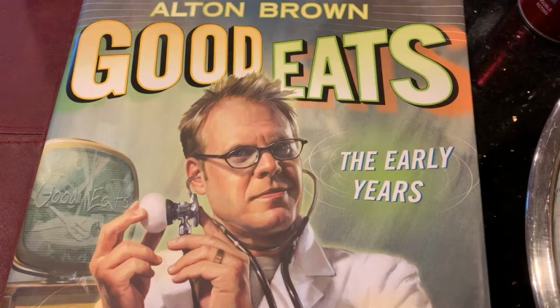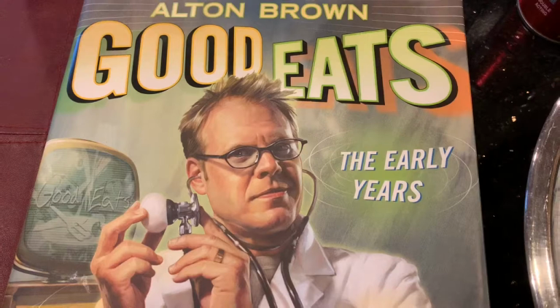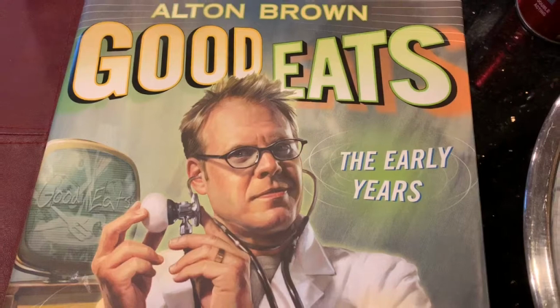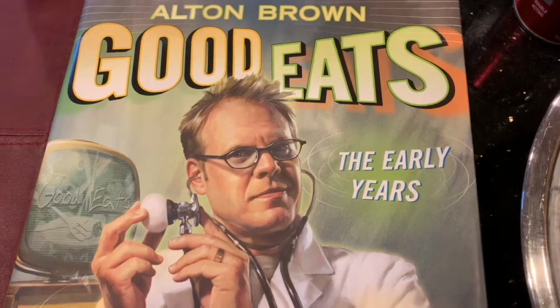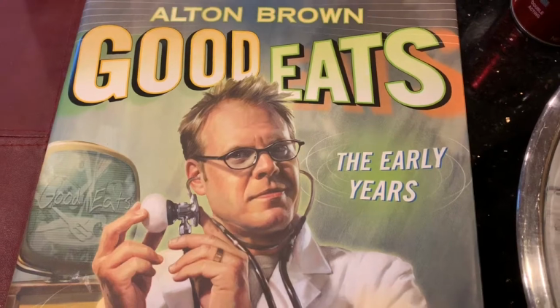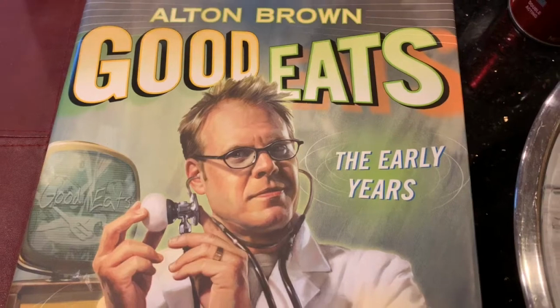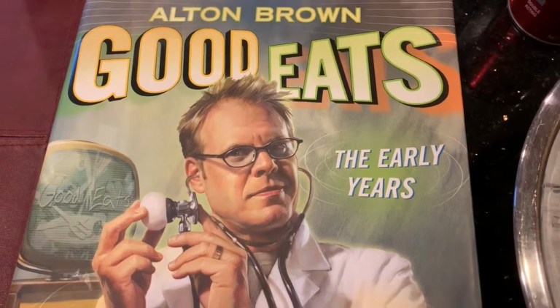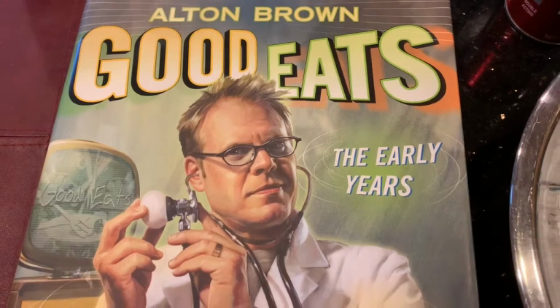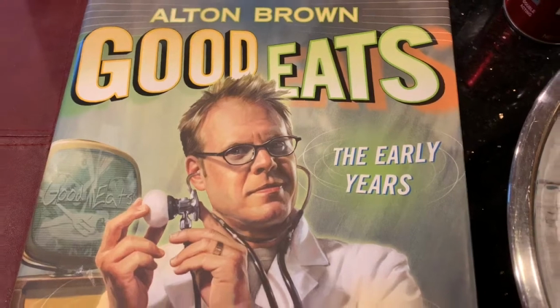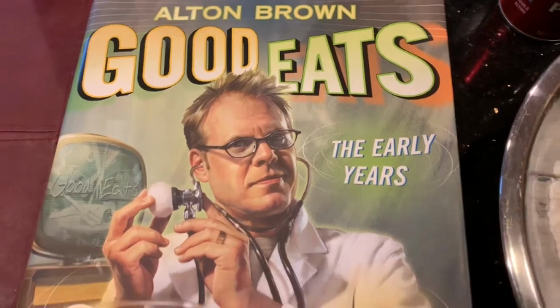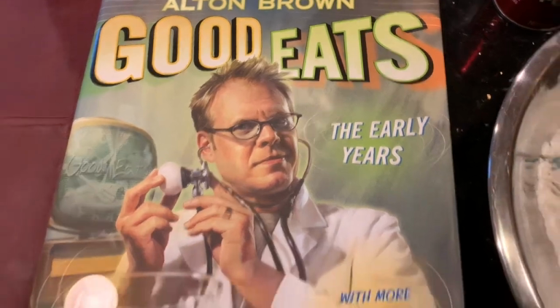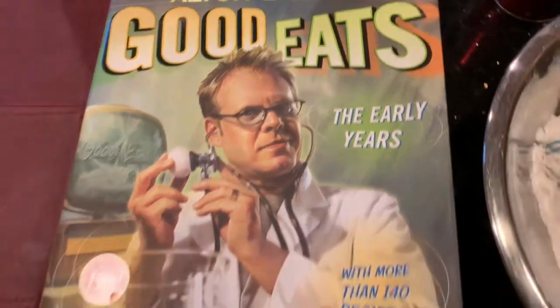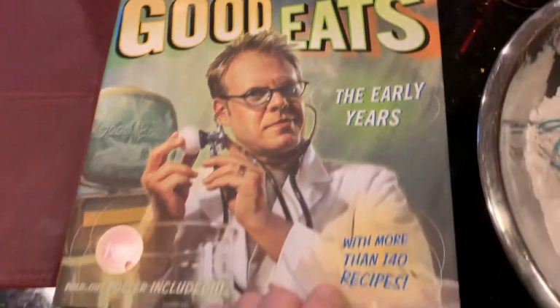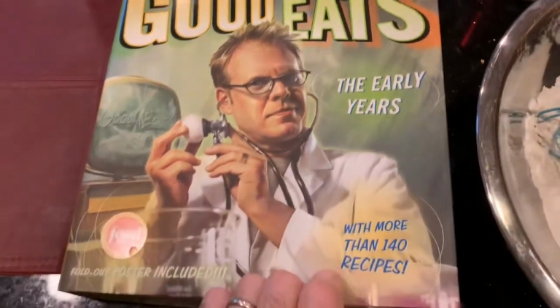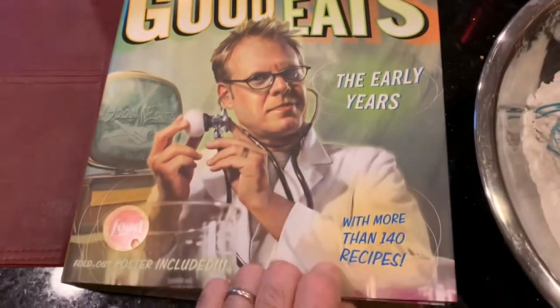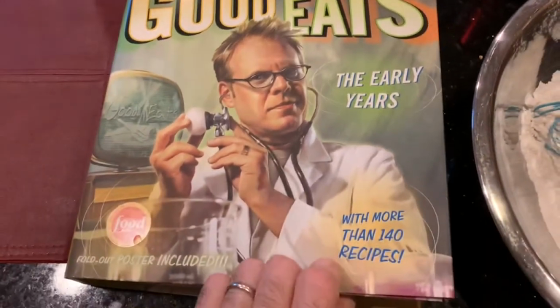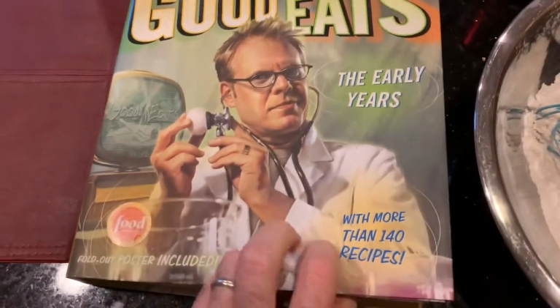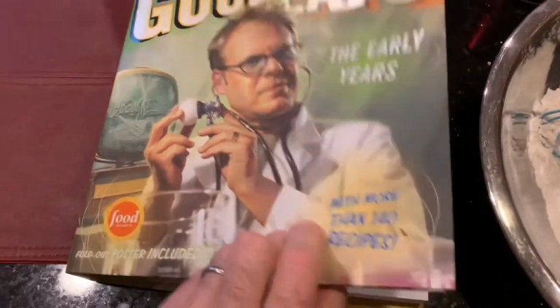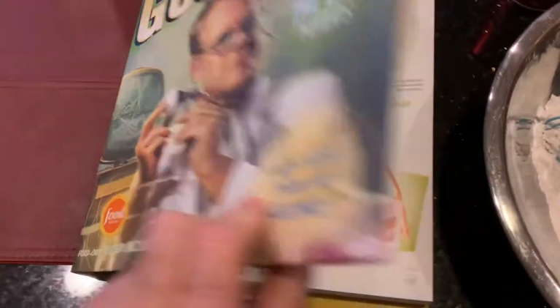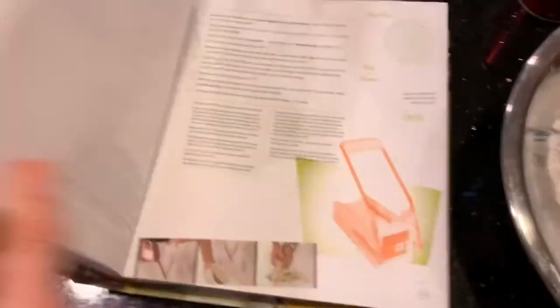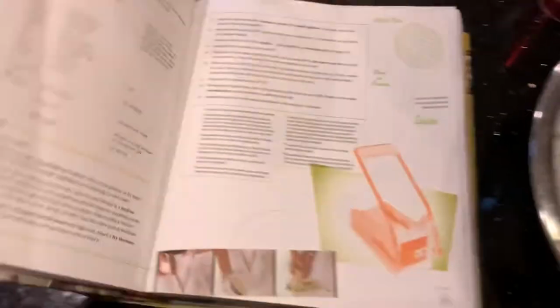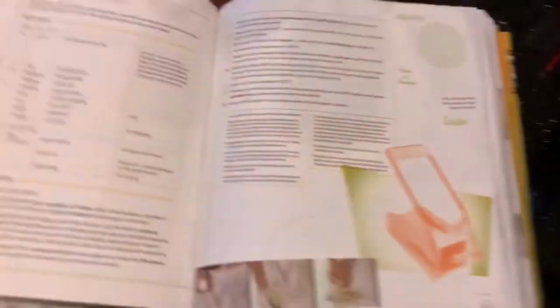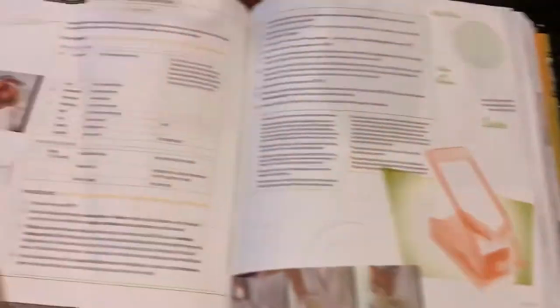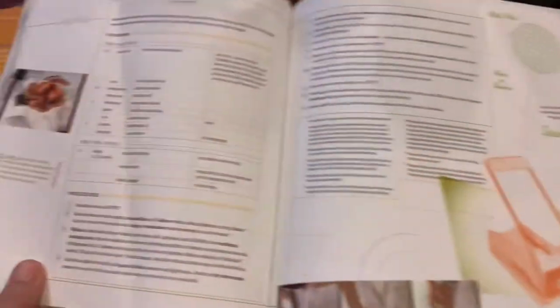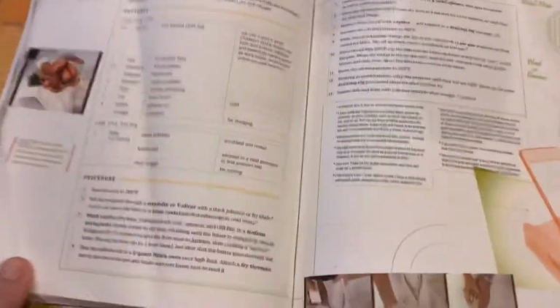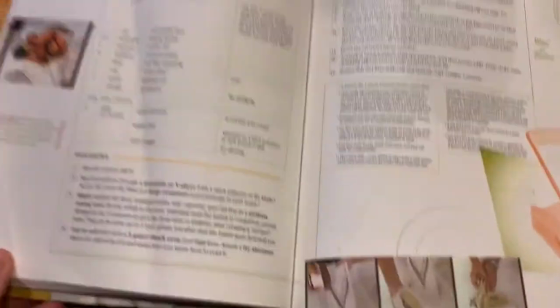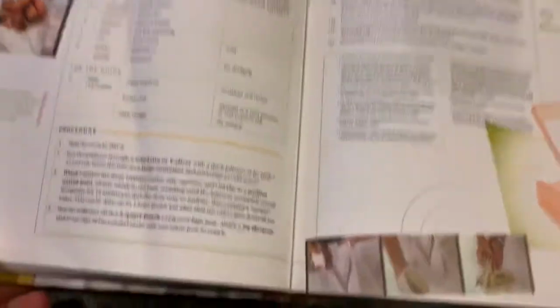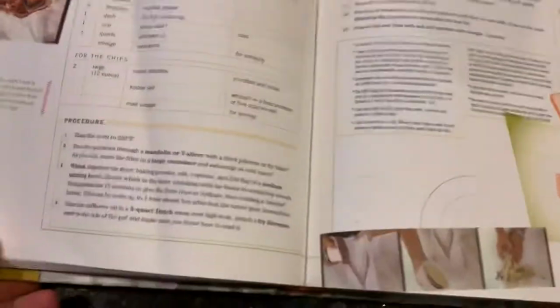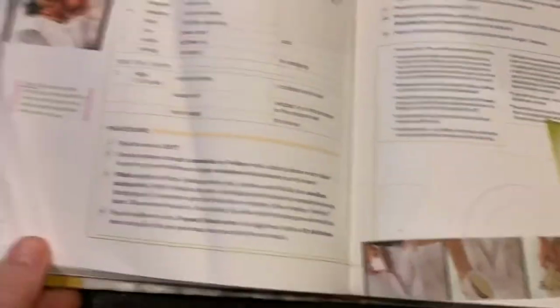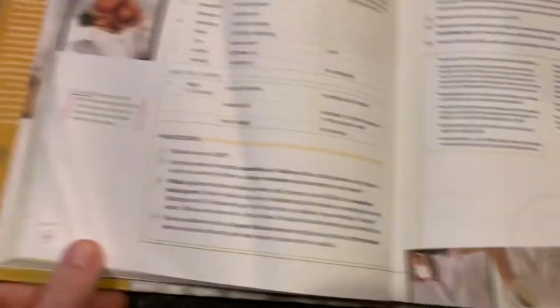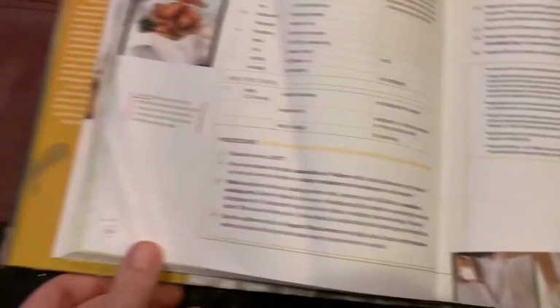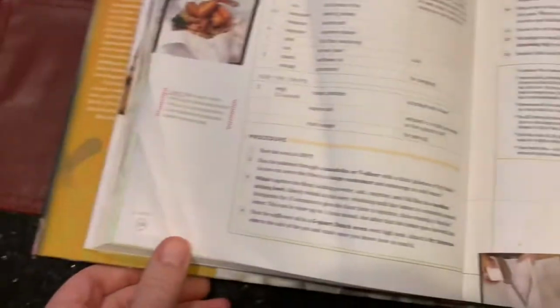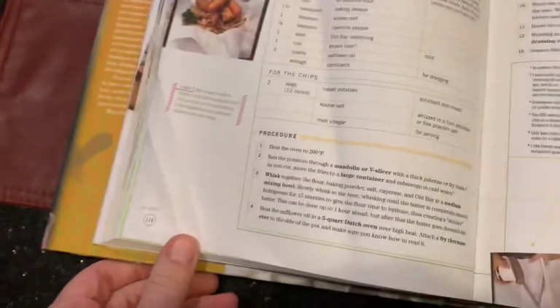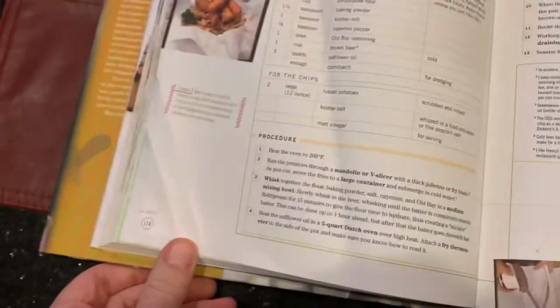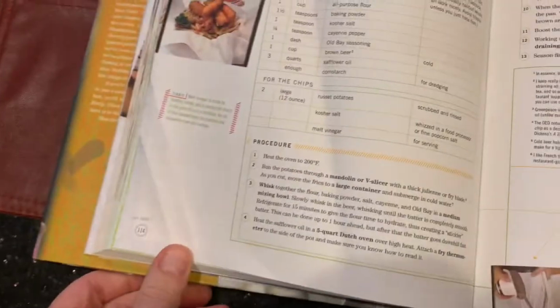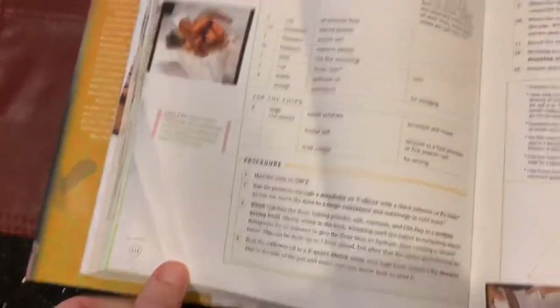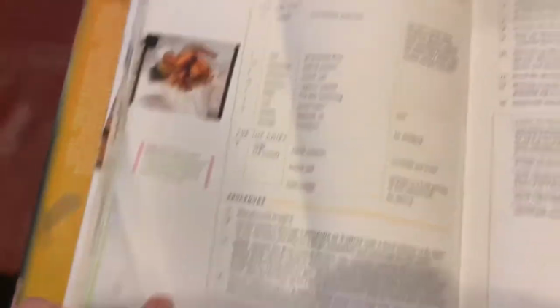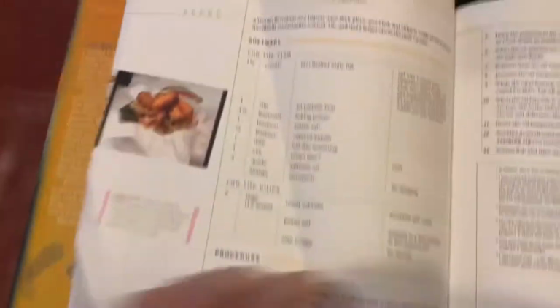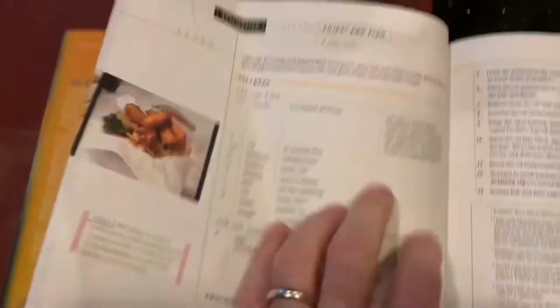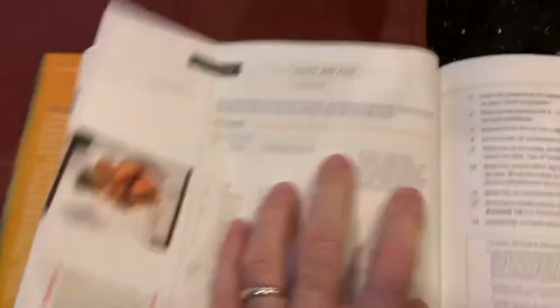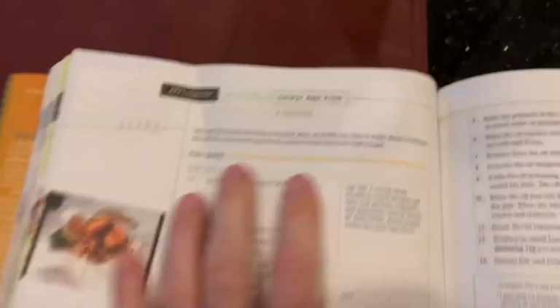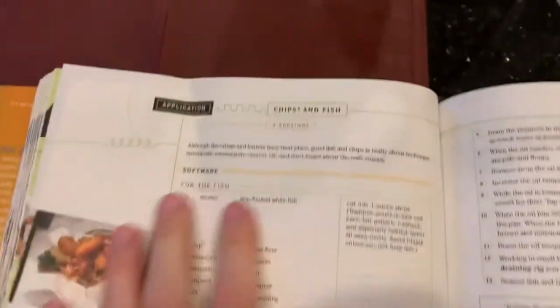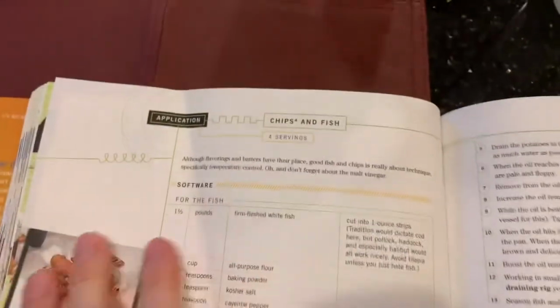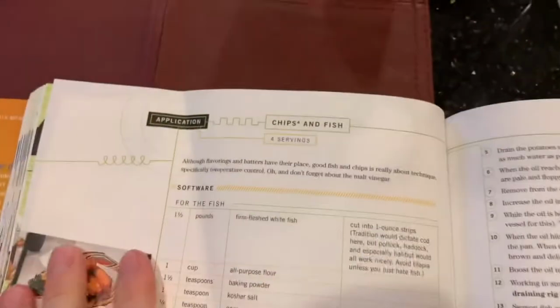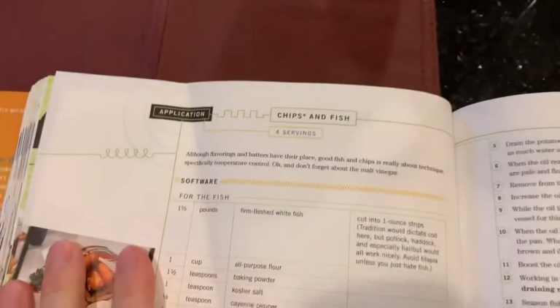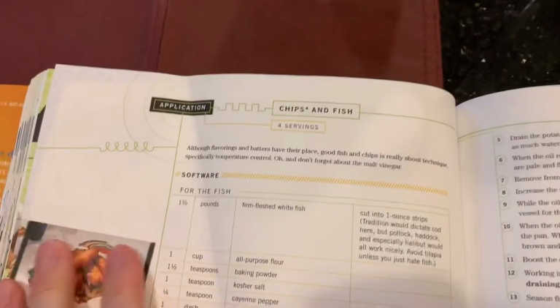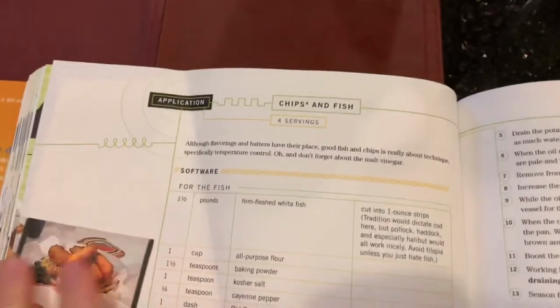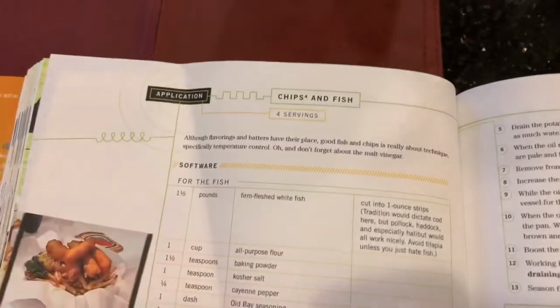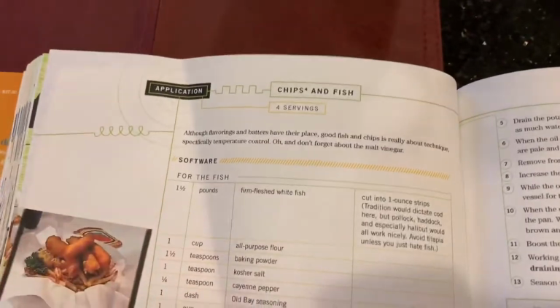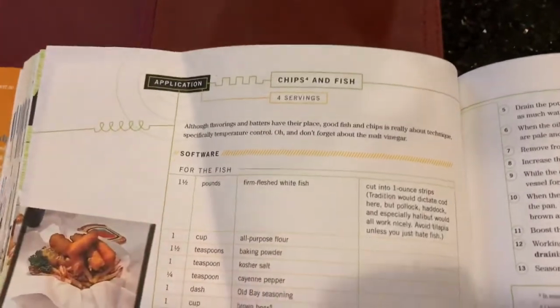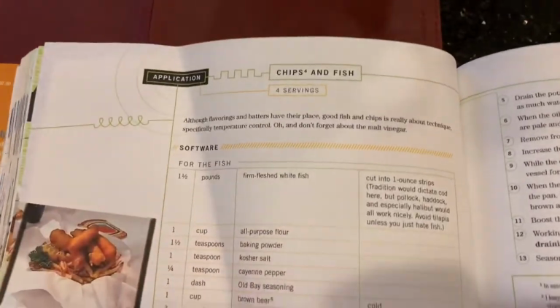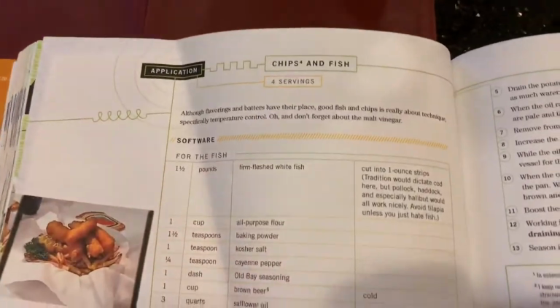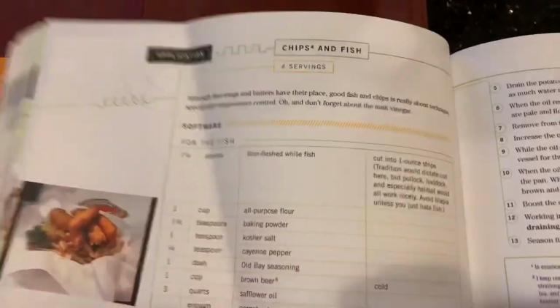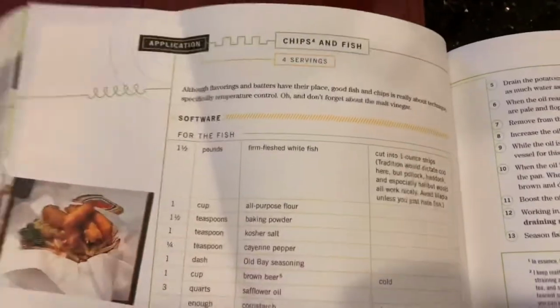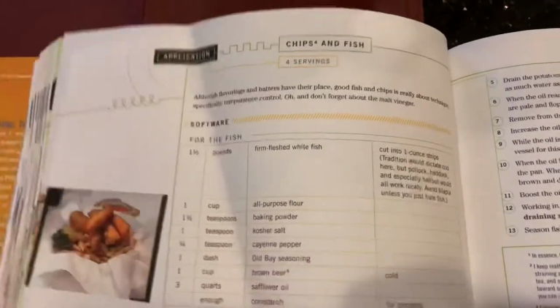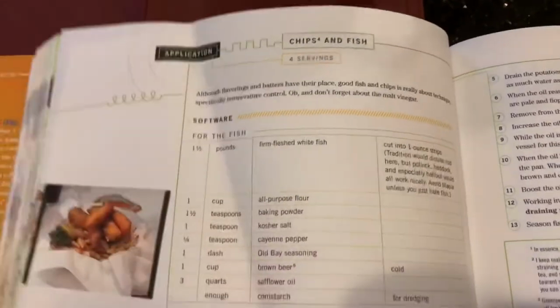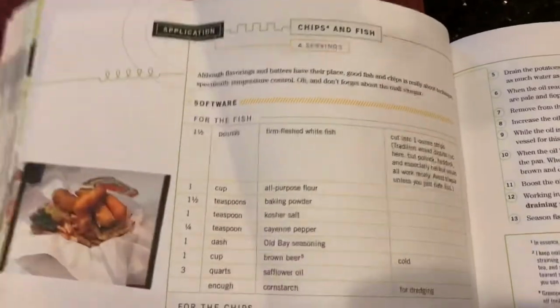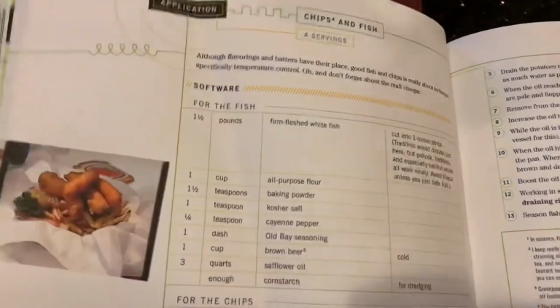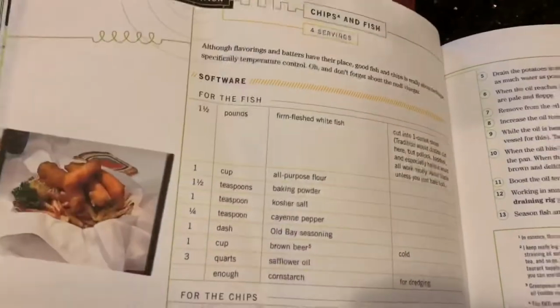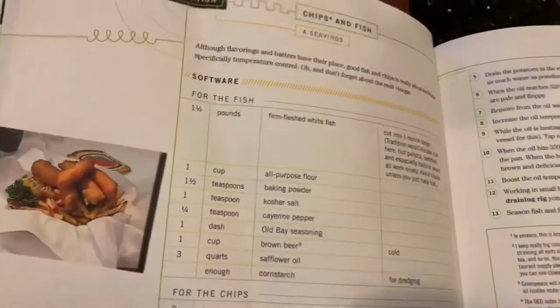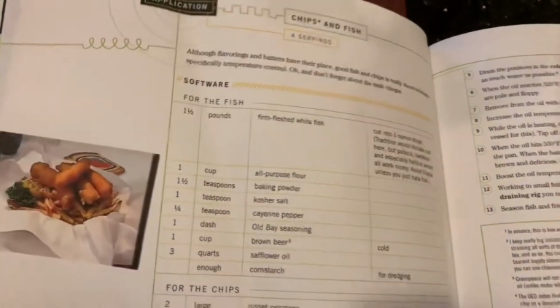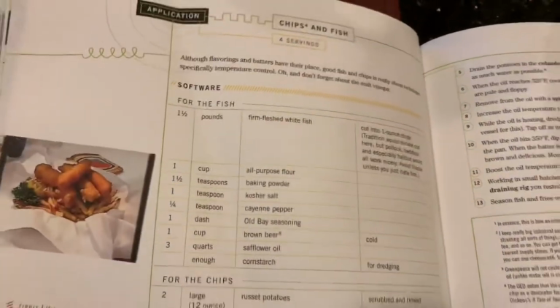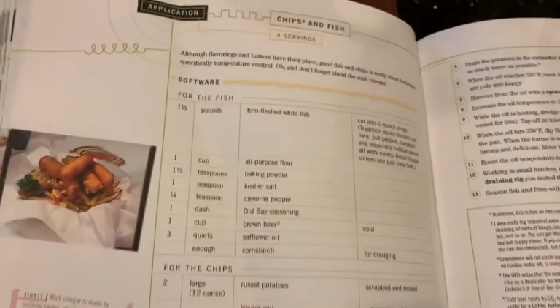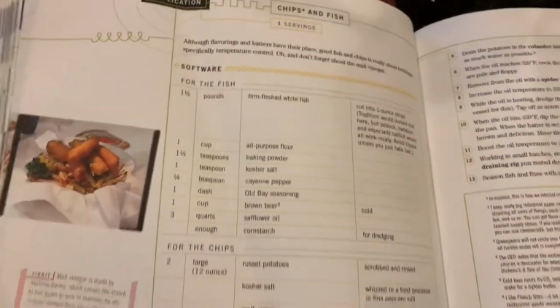The recipe for Alton Brown's Good Eats, the early years, on page 114, it is chips and fish.